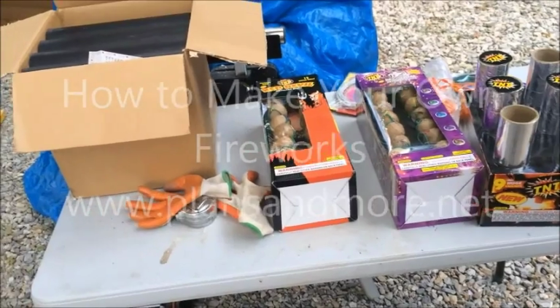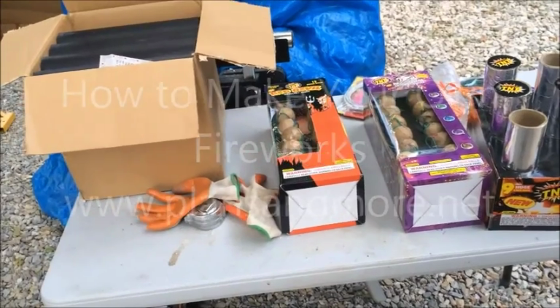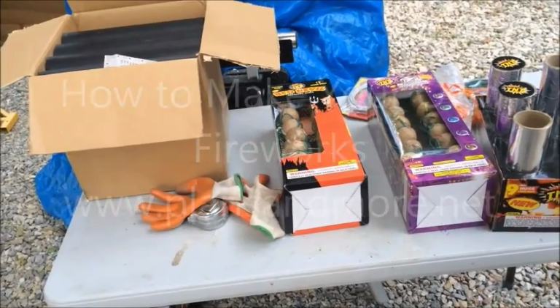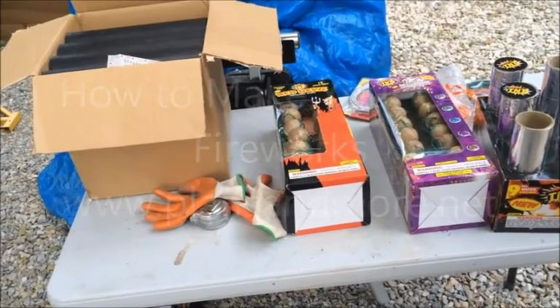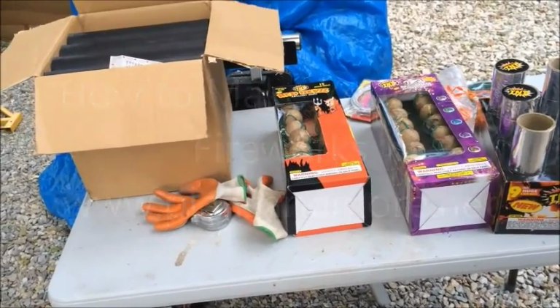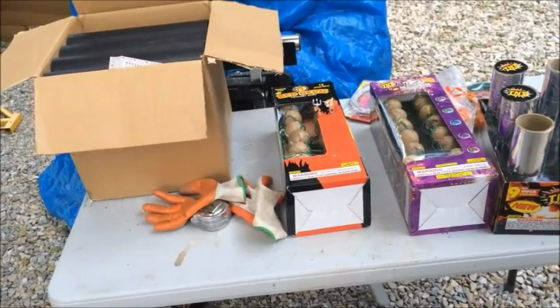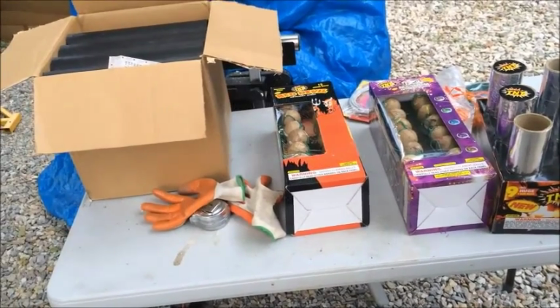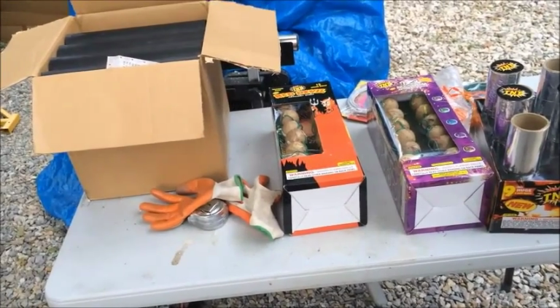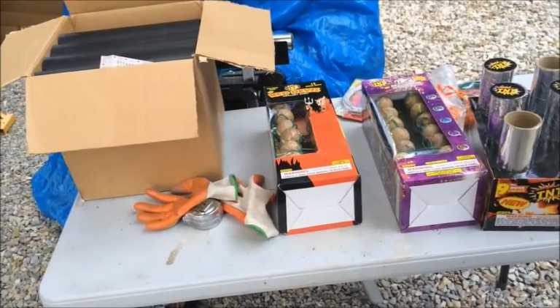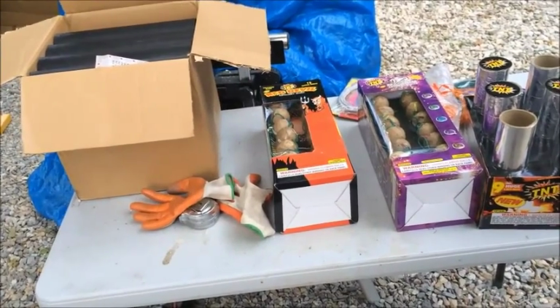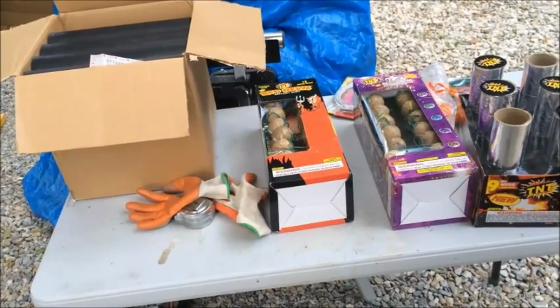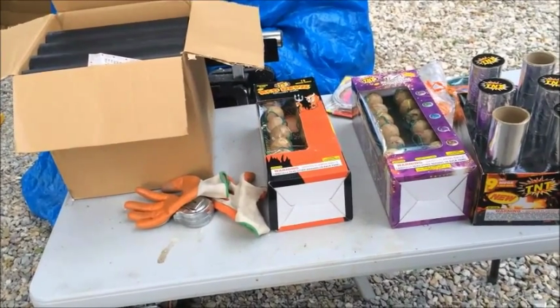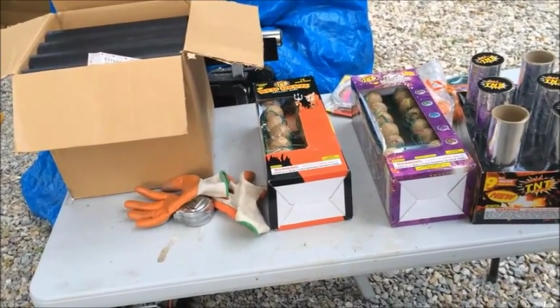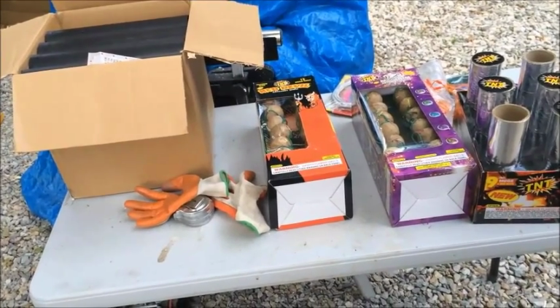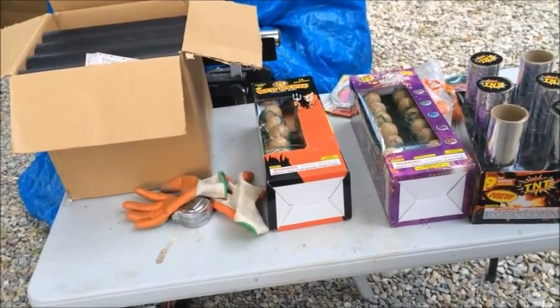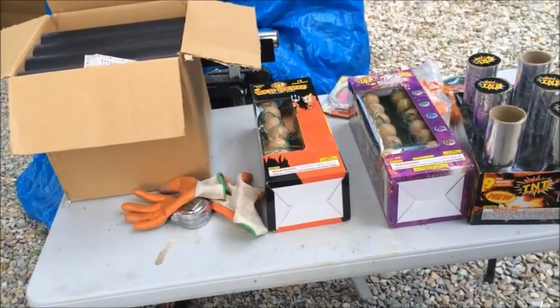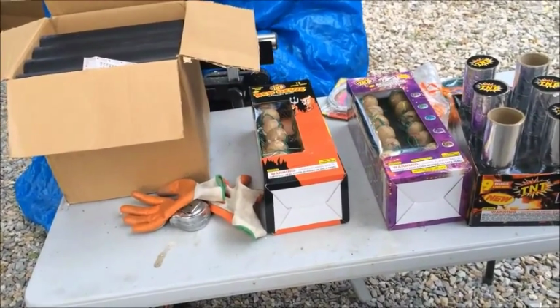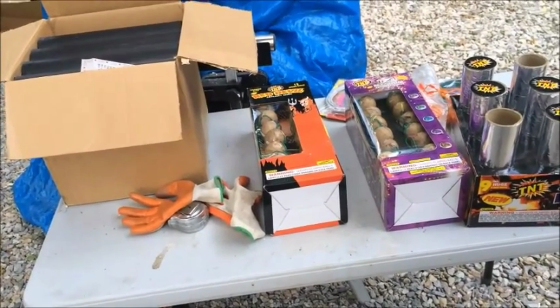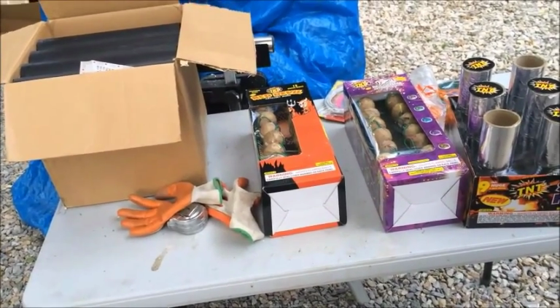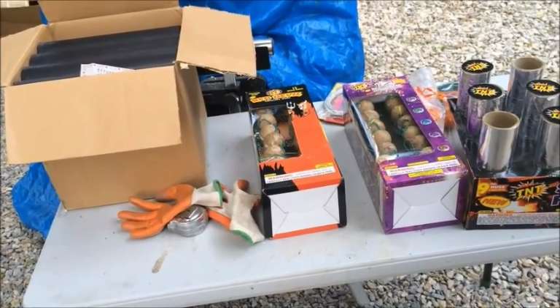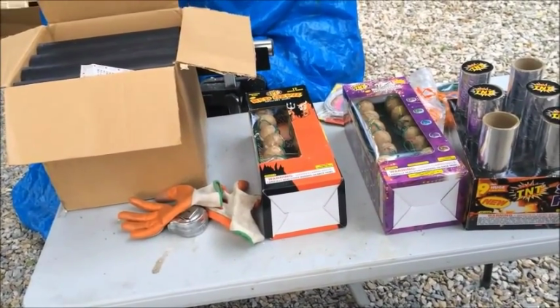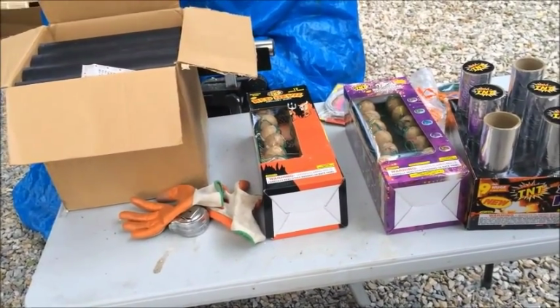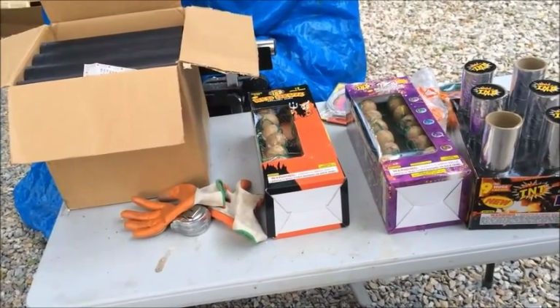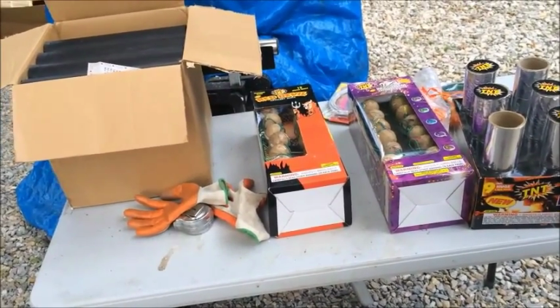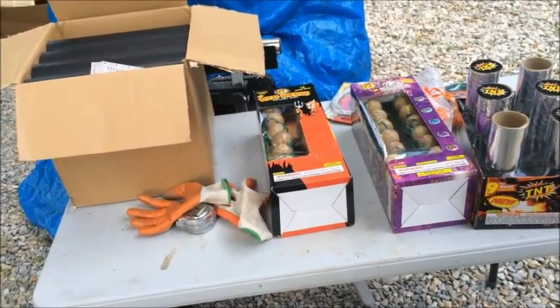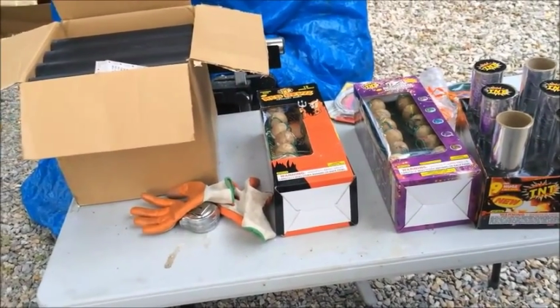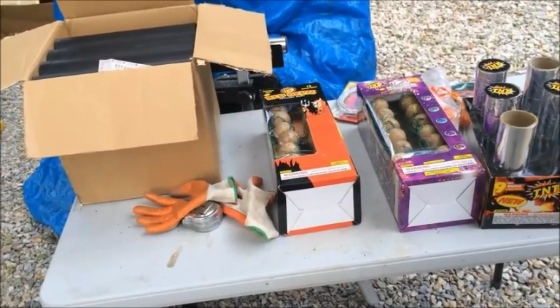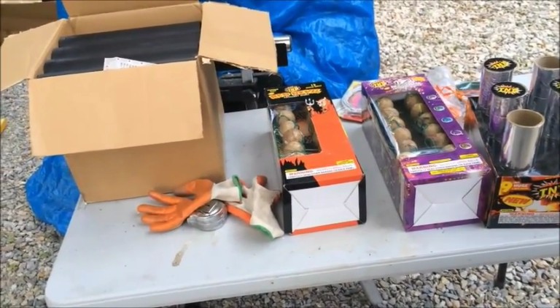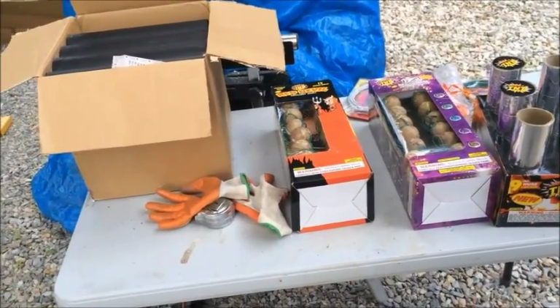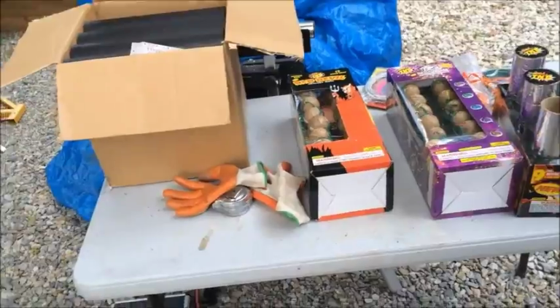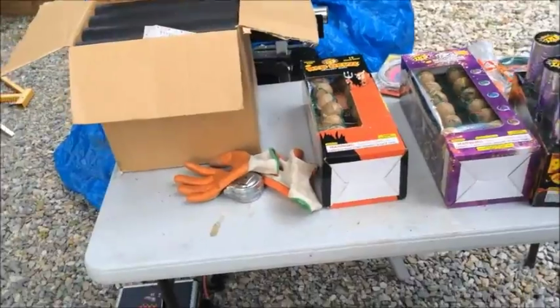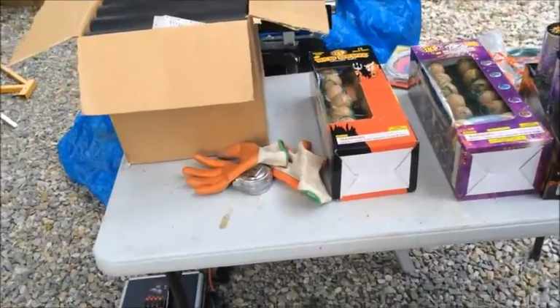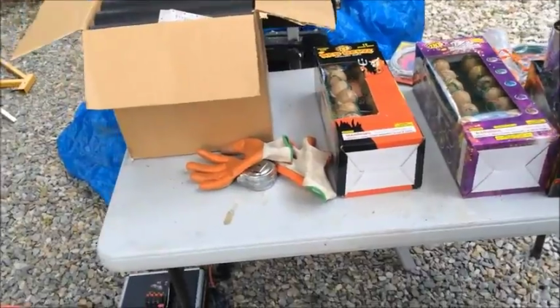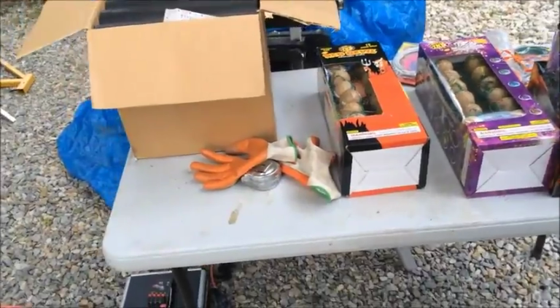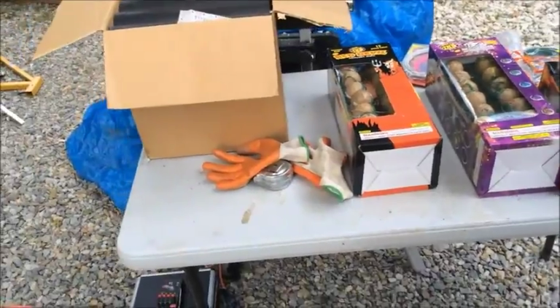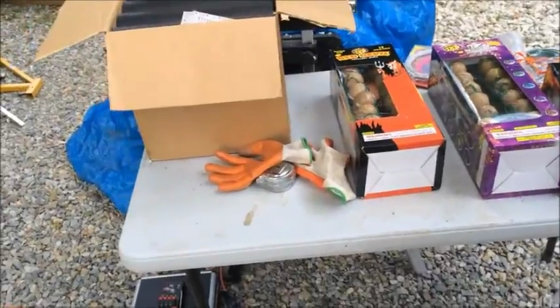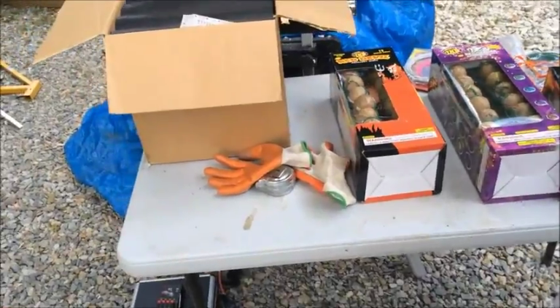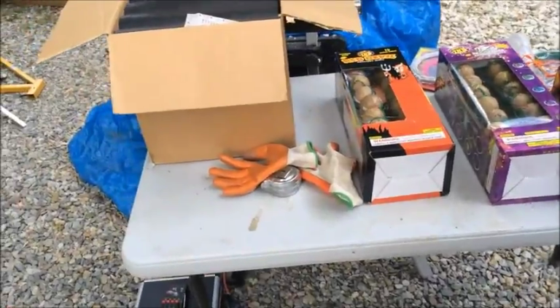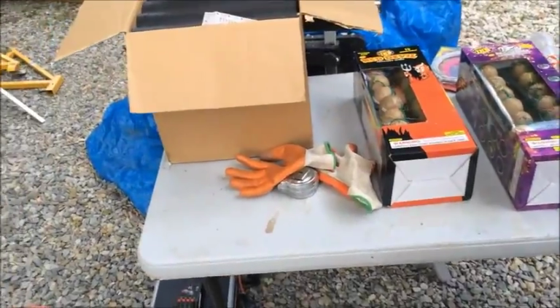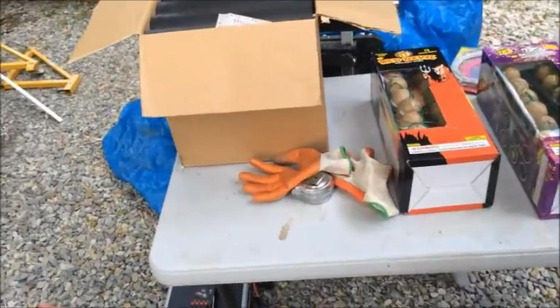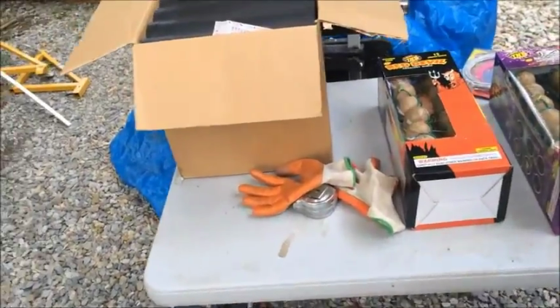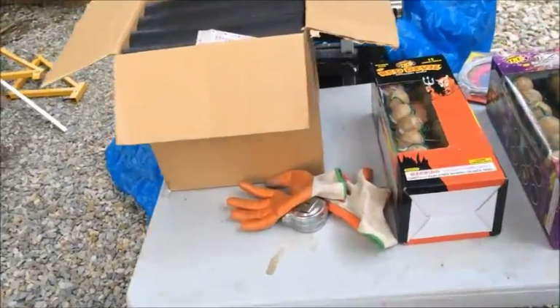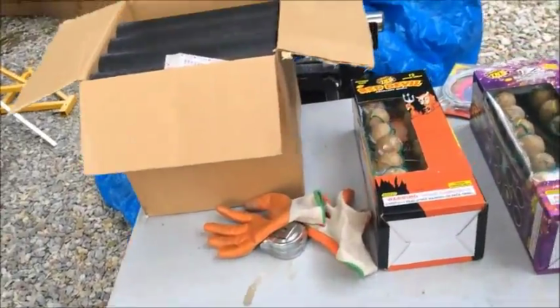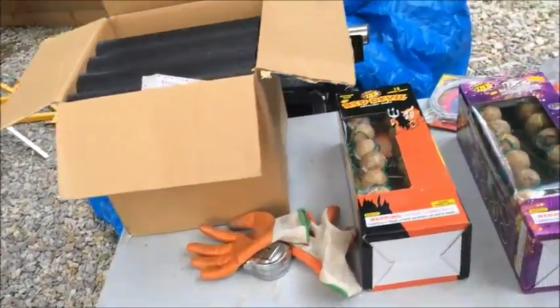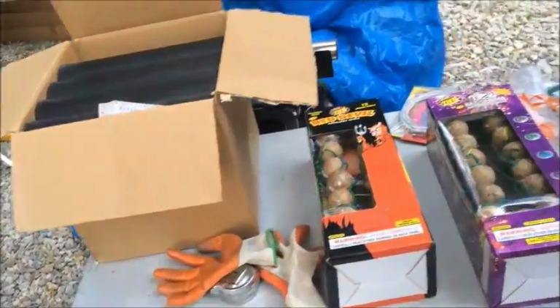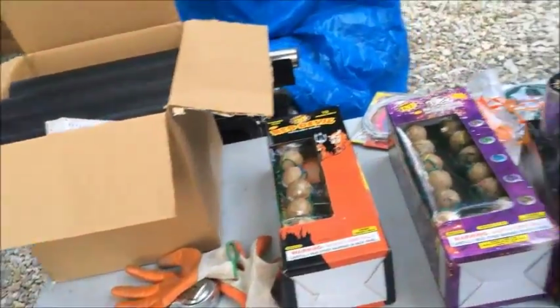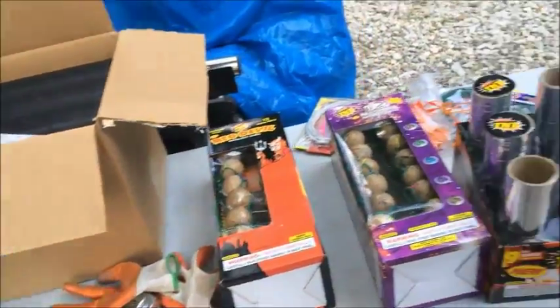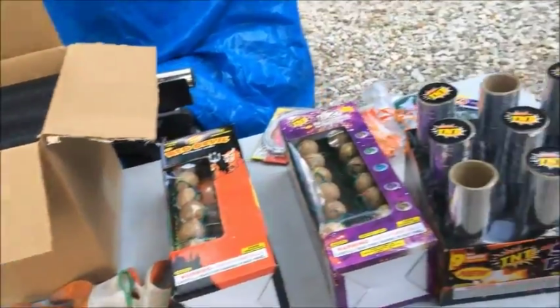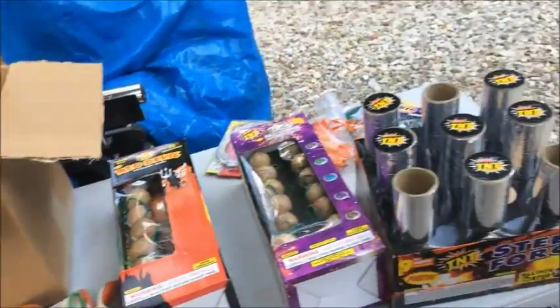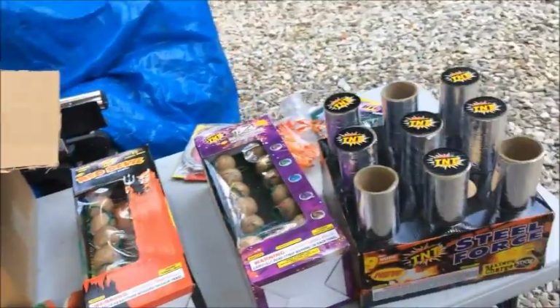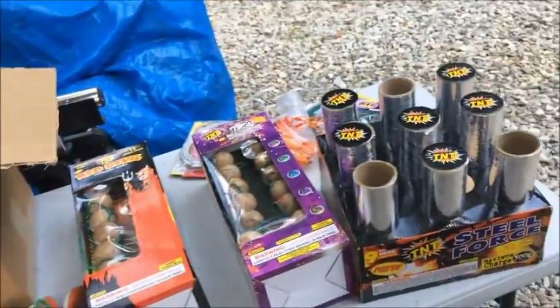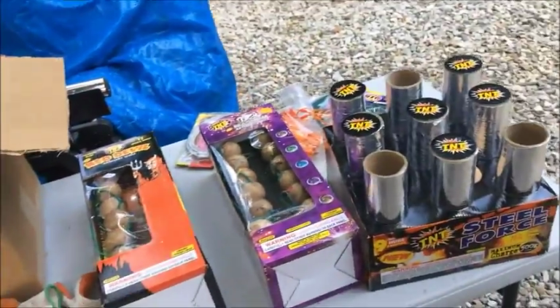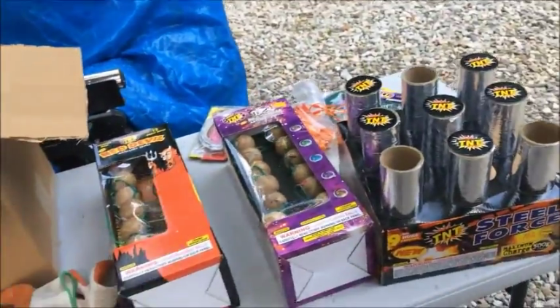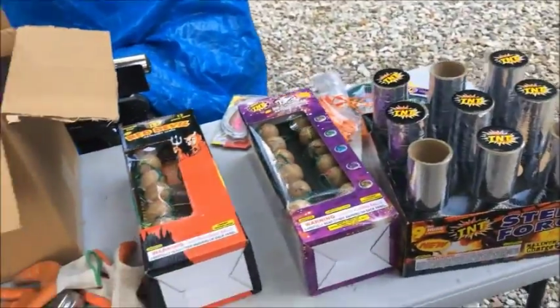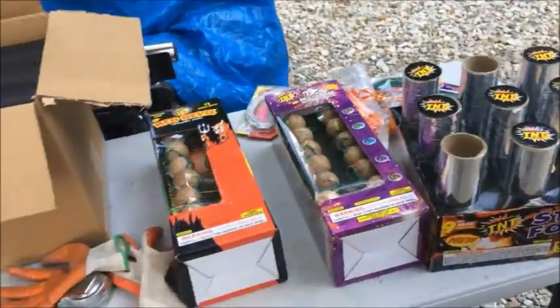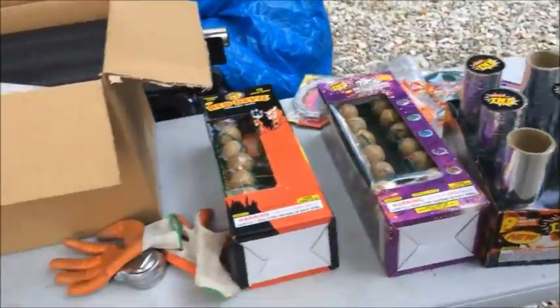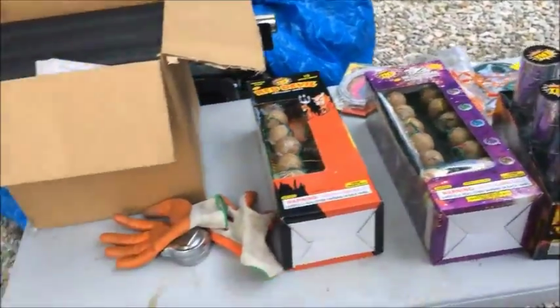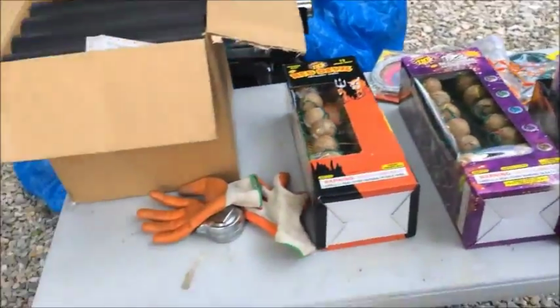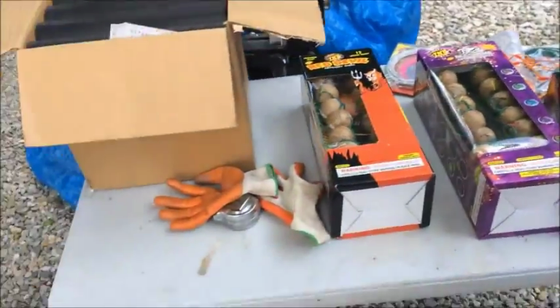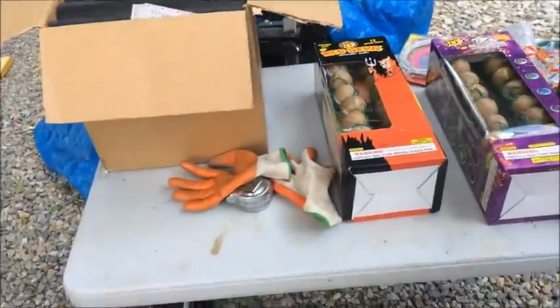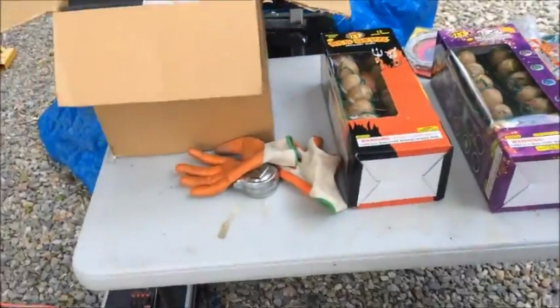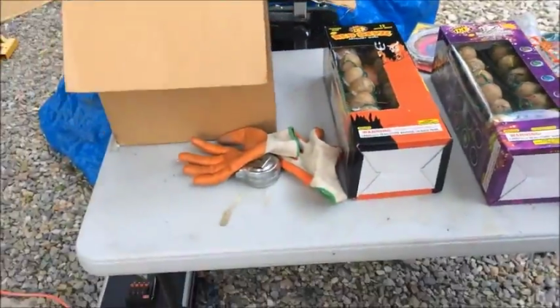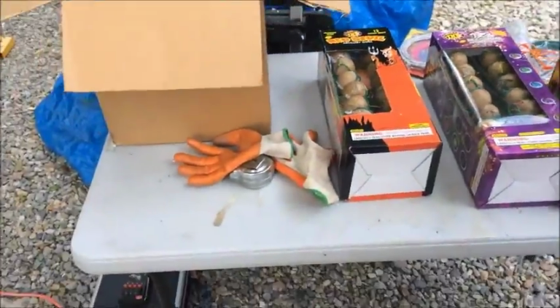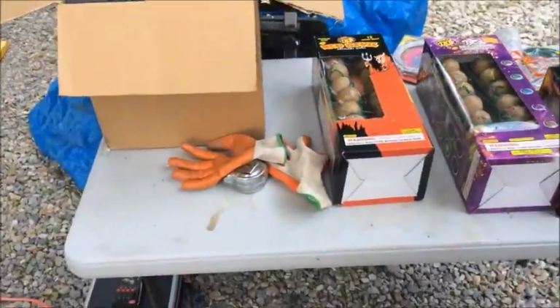Today I'm going to show you how to make your own fireworks. What we're making is cake boxes.